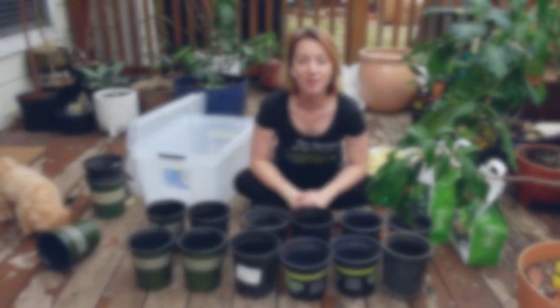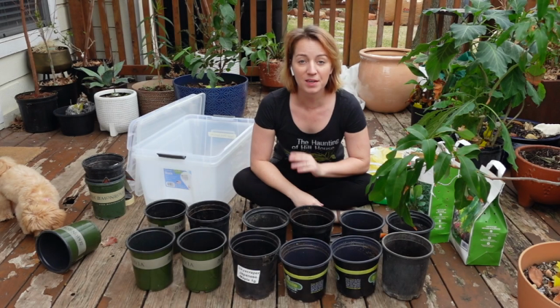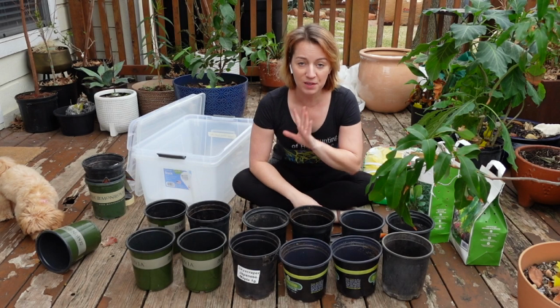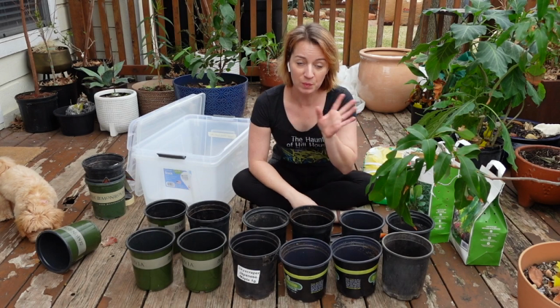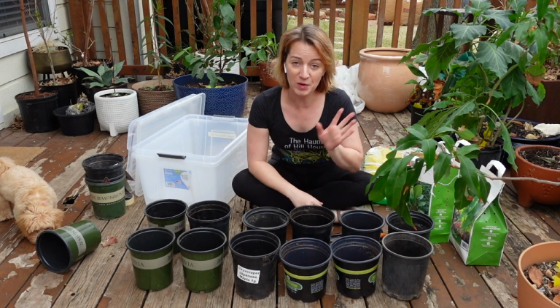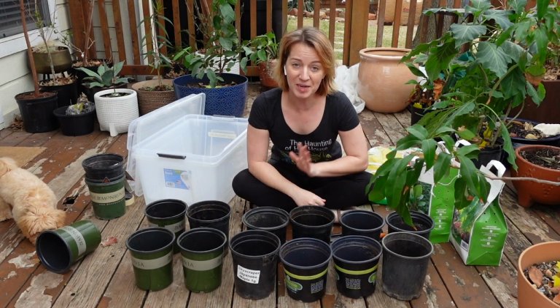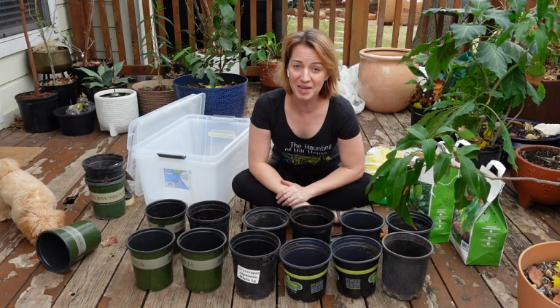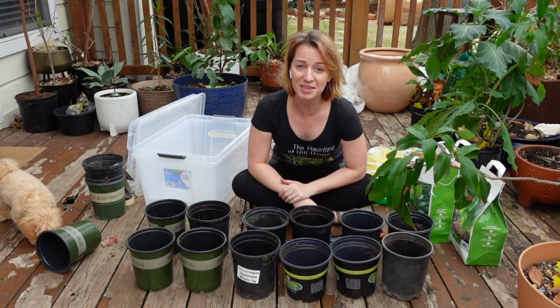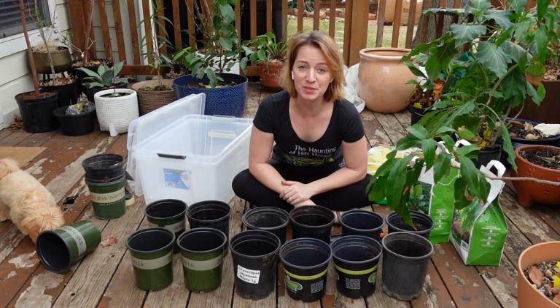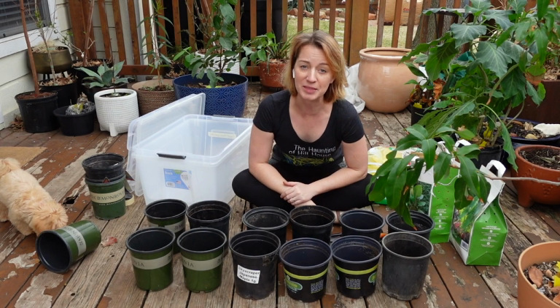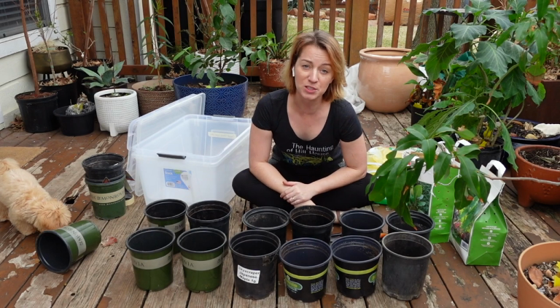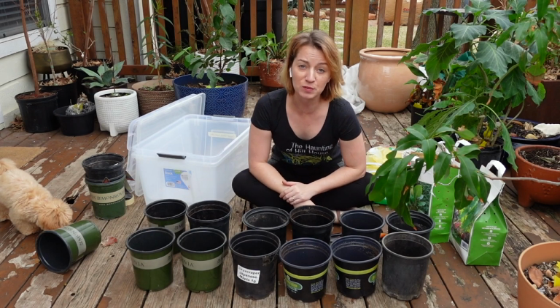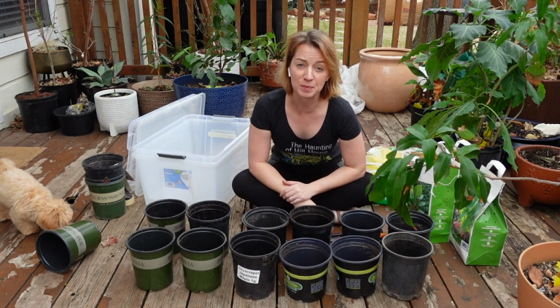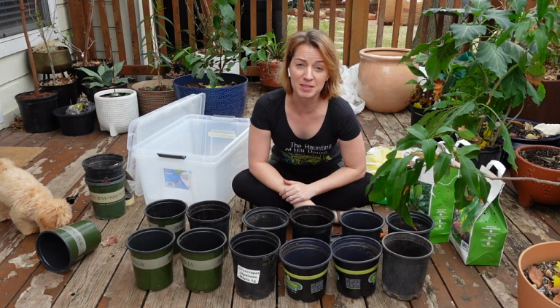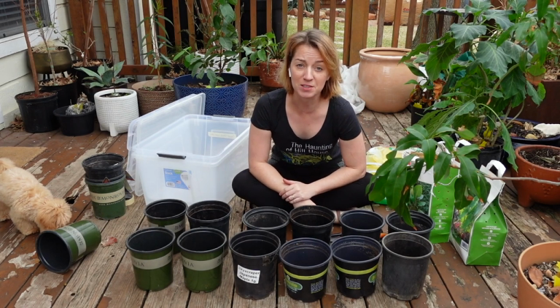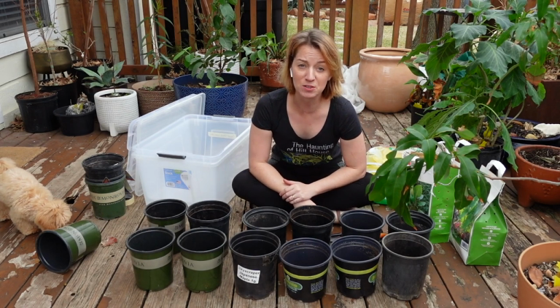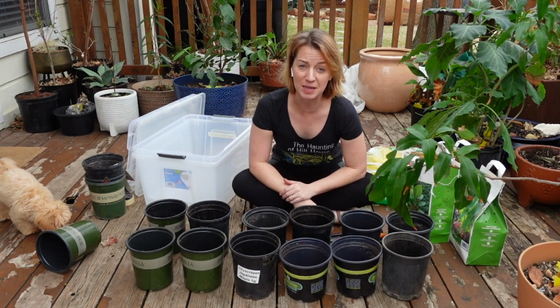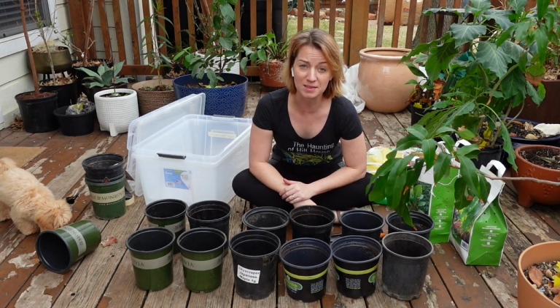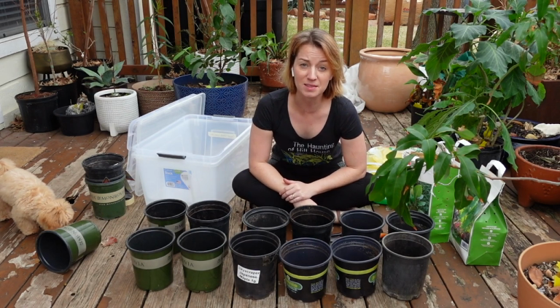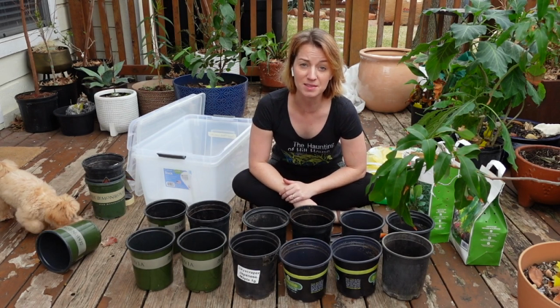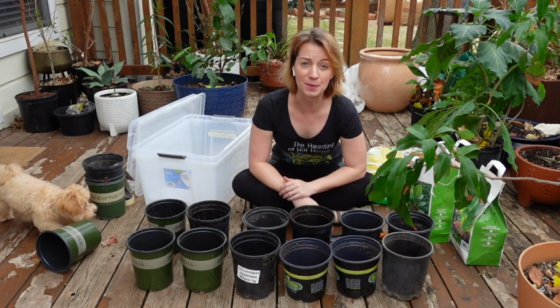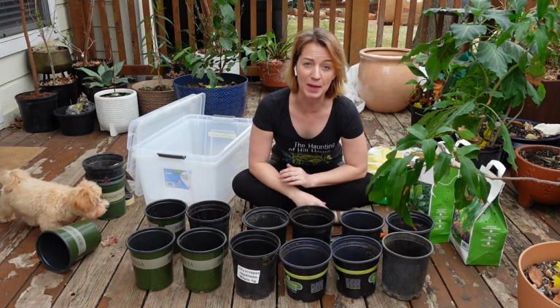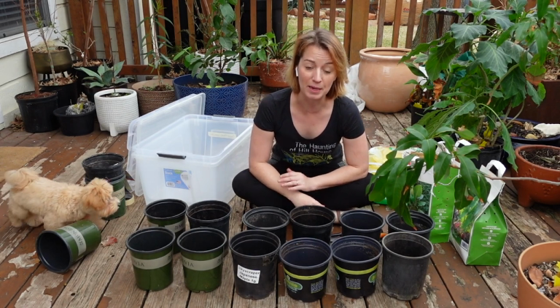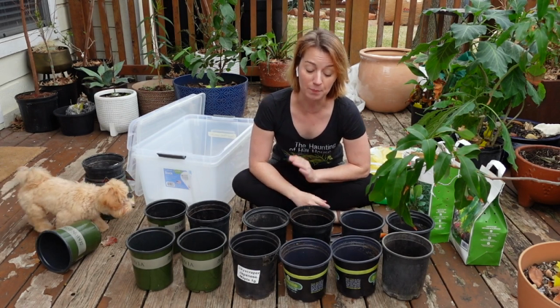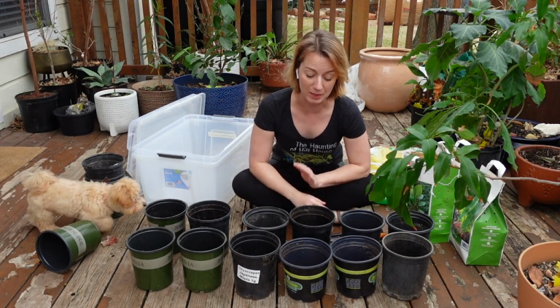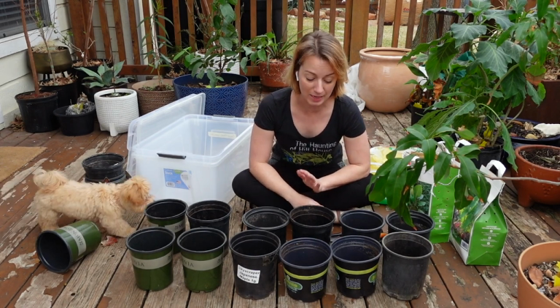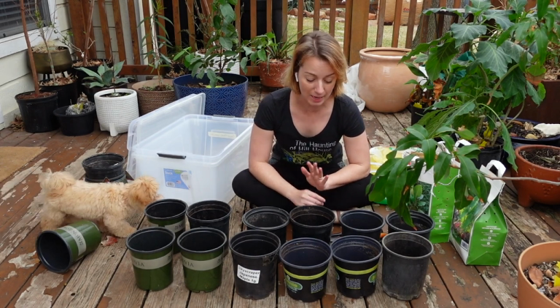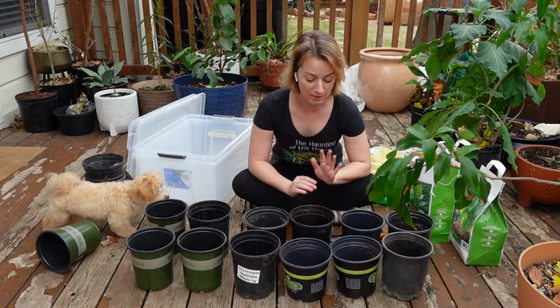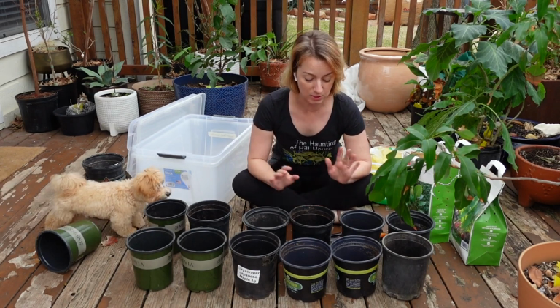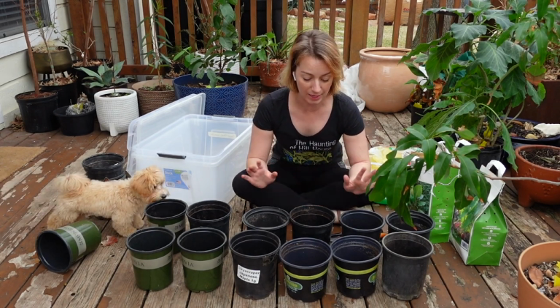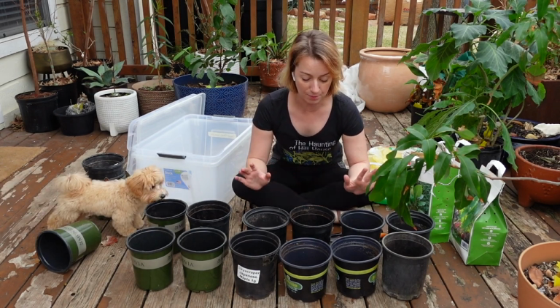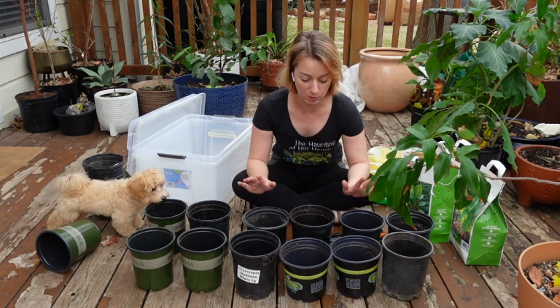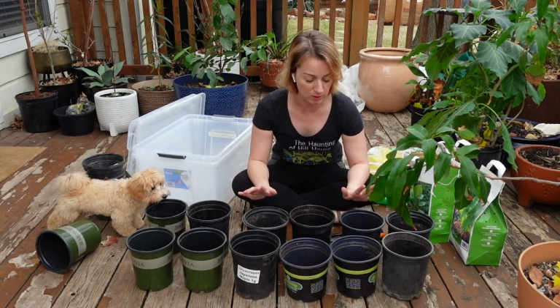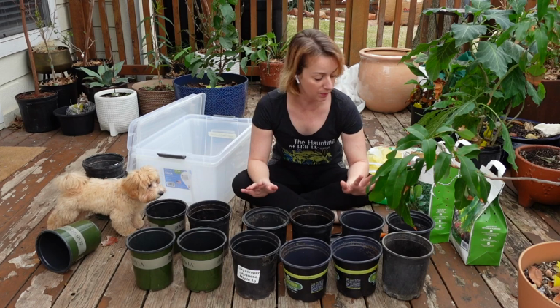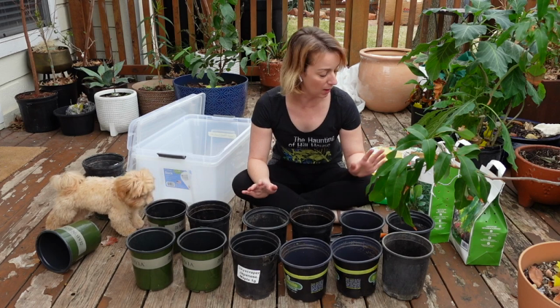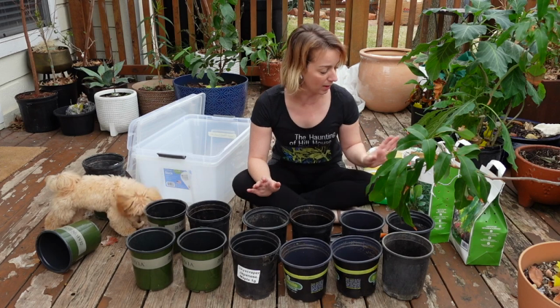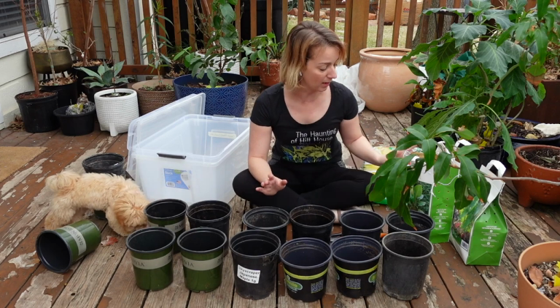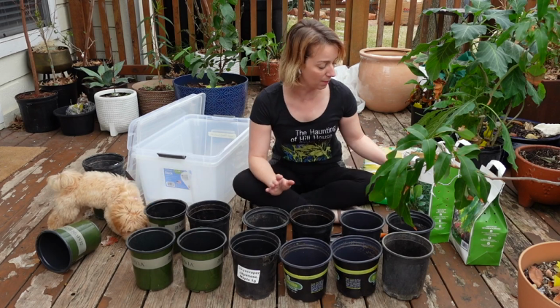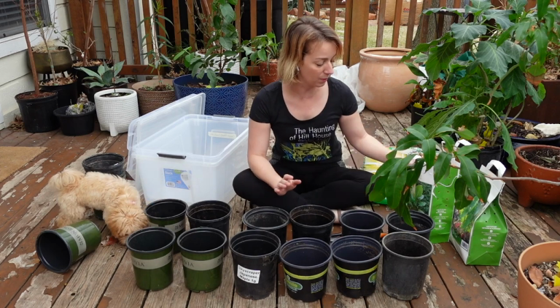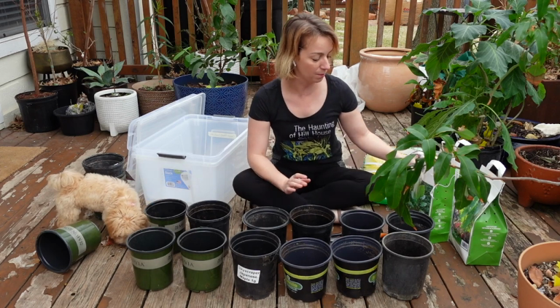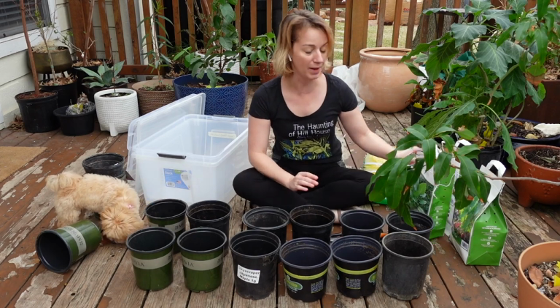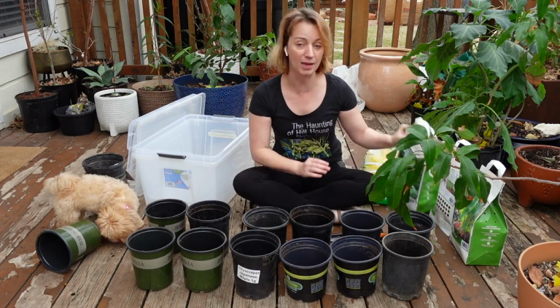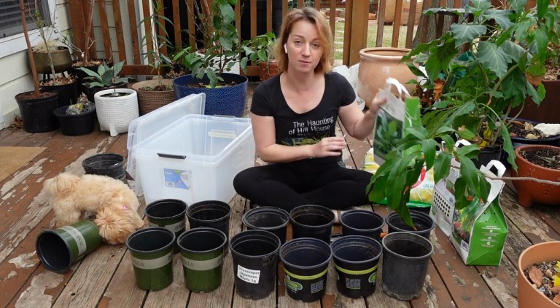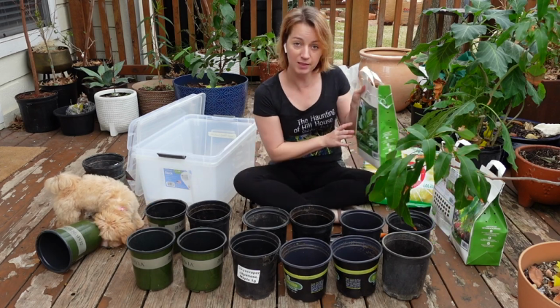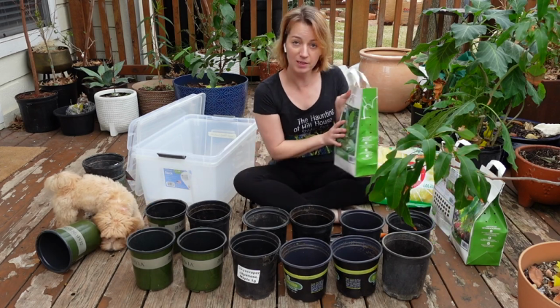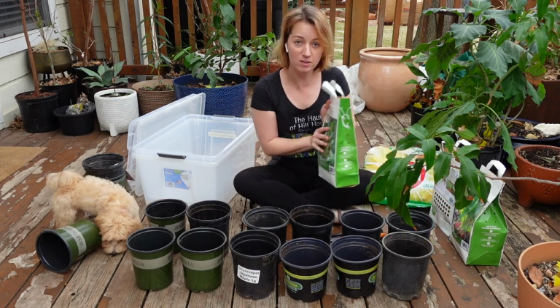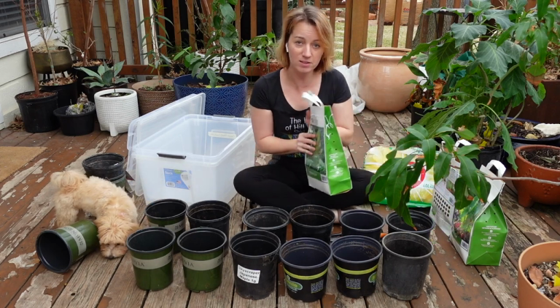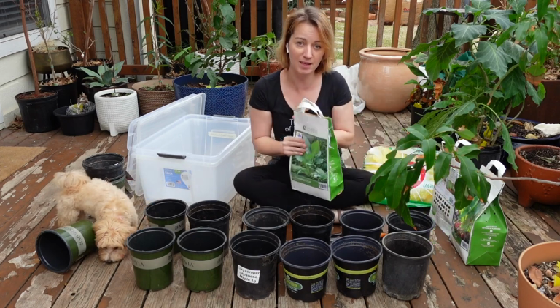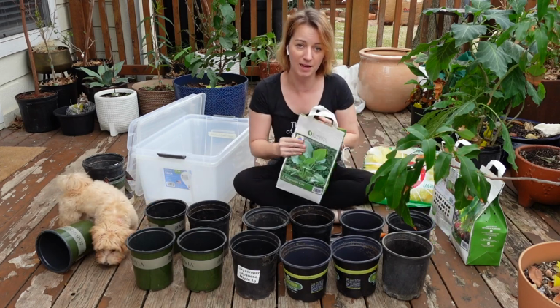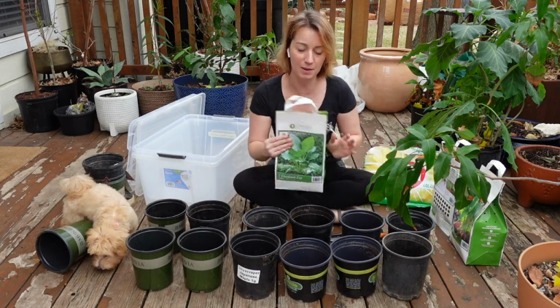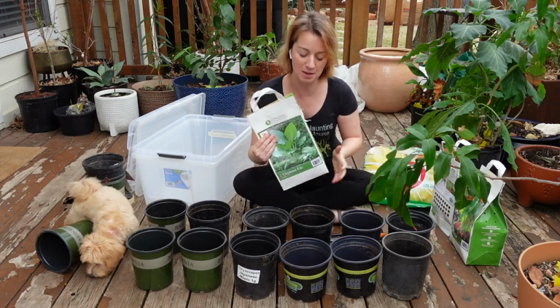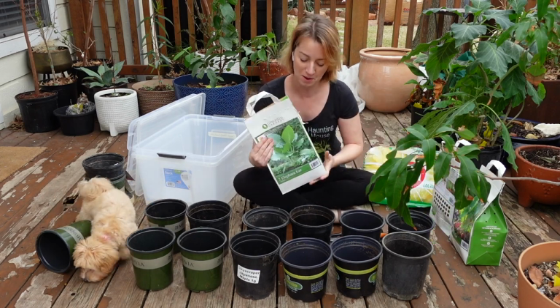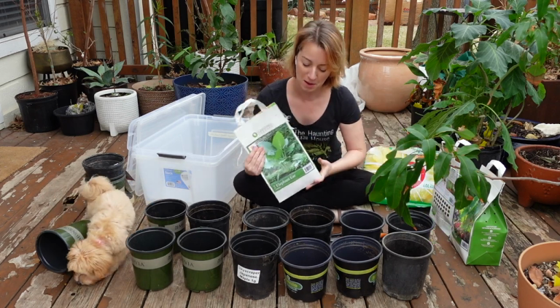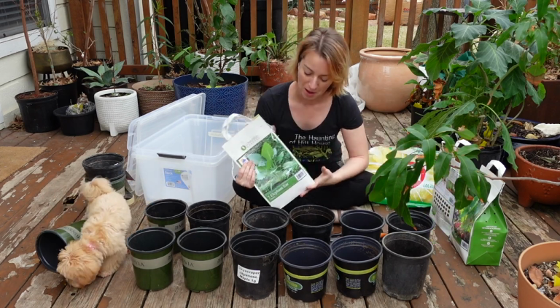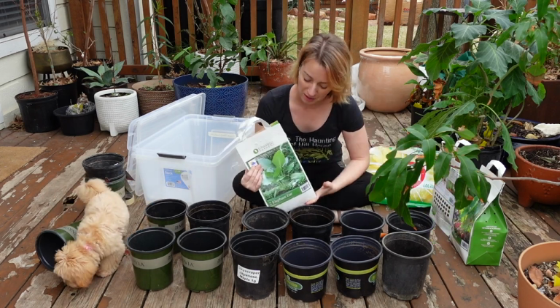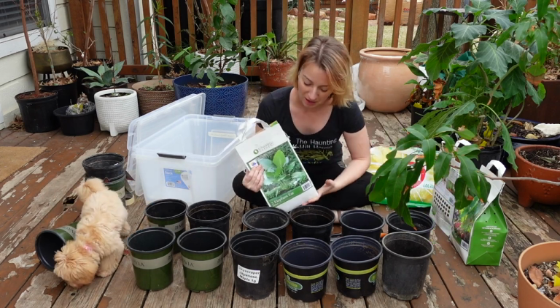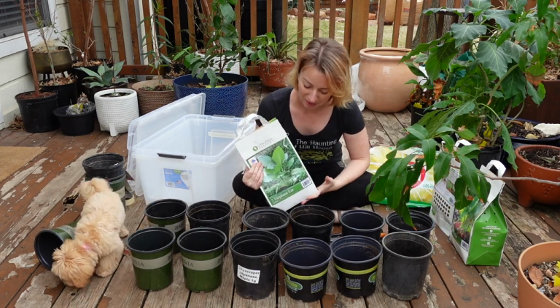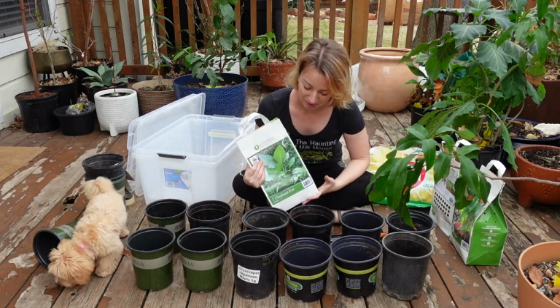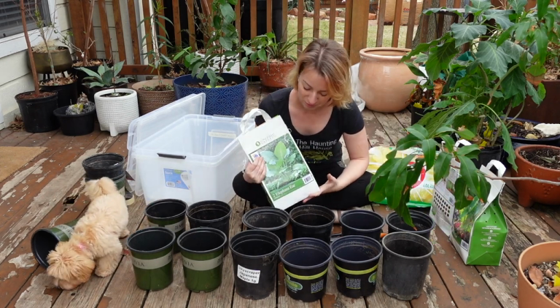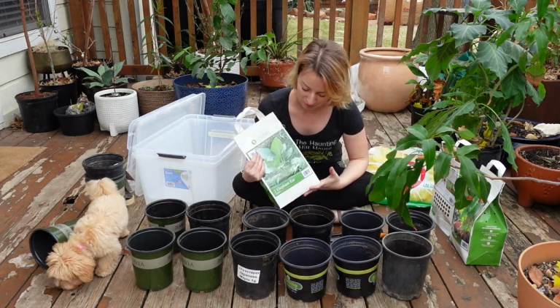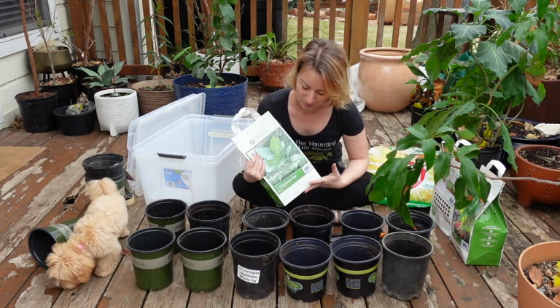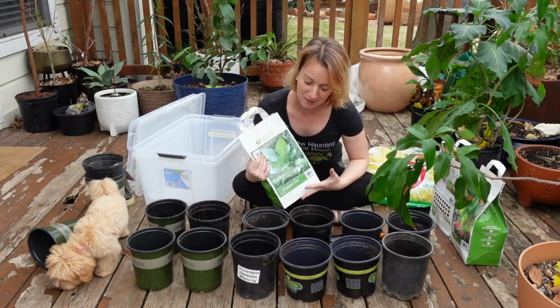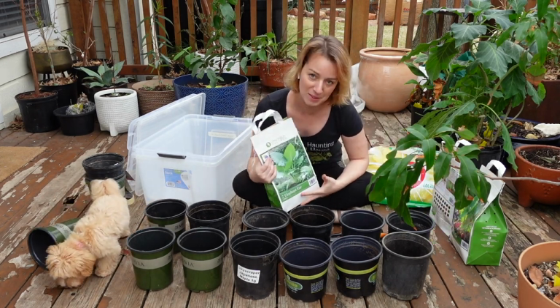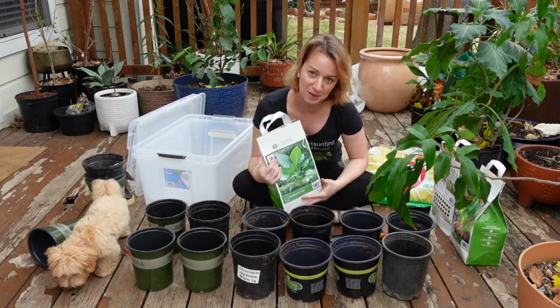Good morning, it's Rachel from Central Texas Zone 8B, and today I'm going to be potting up my elephant ears that I got from Costco.